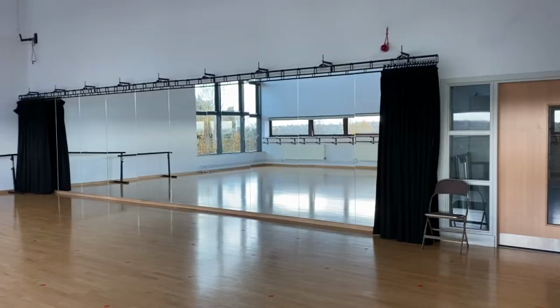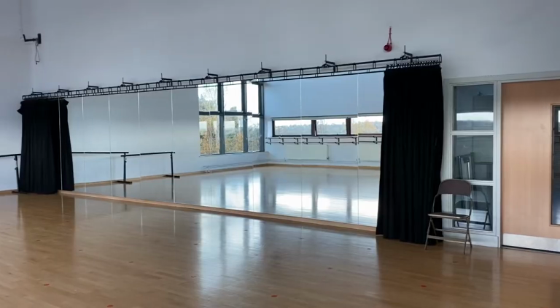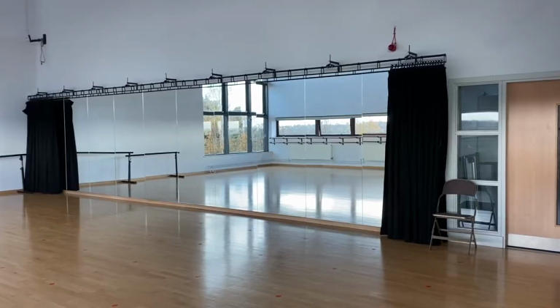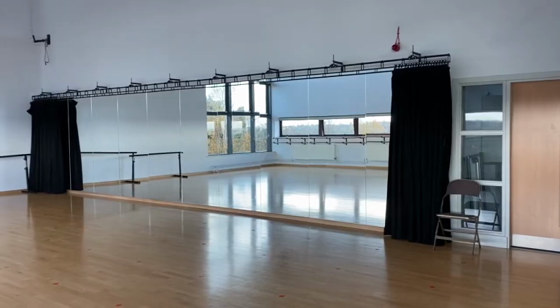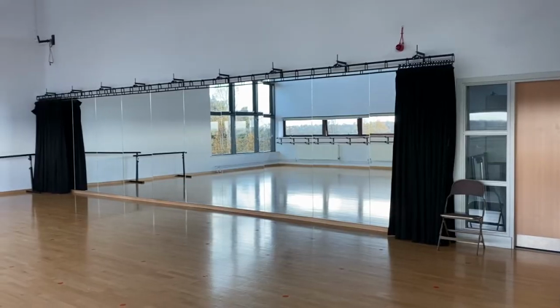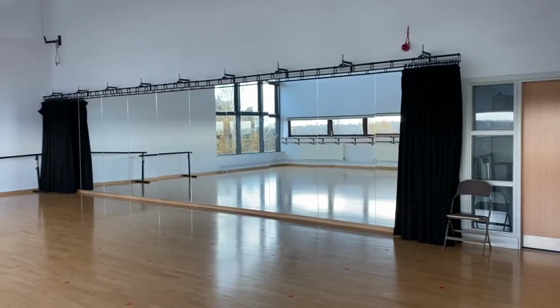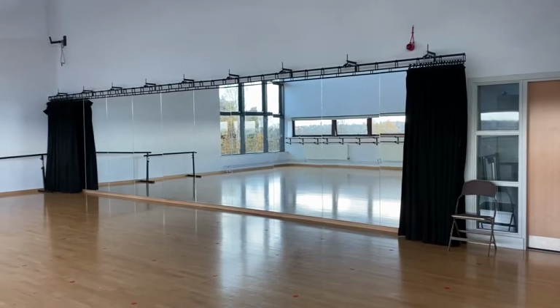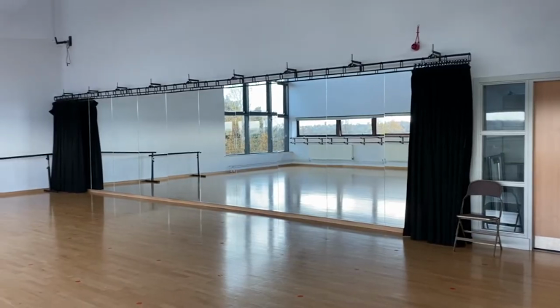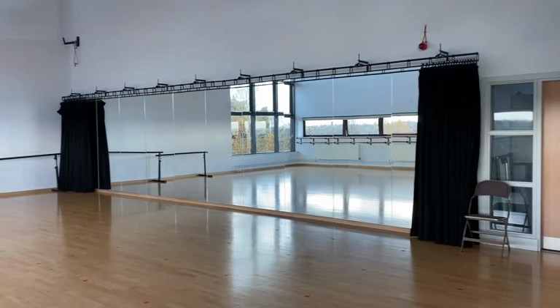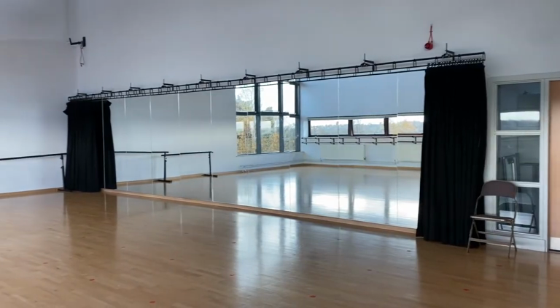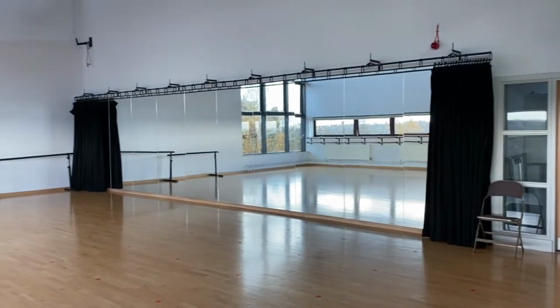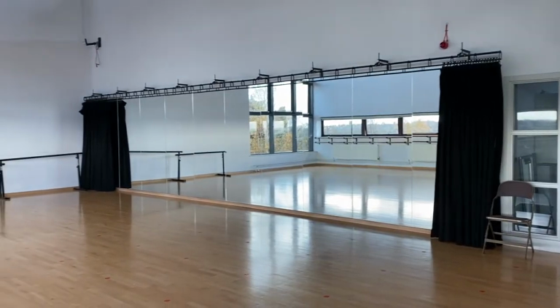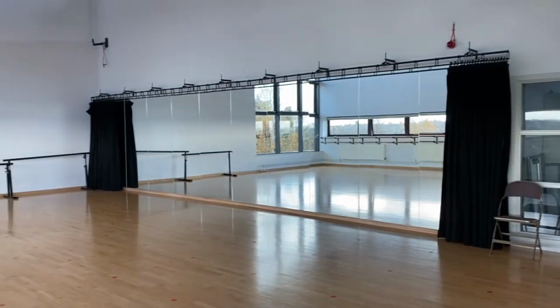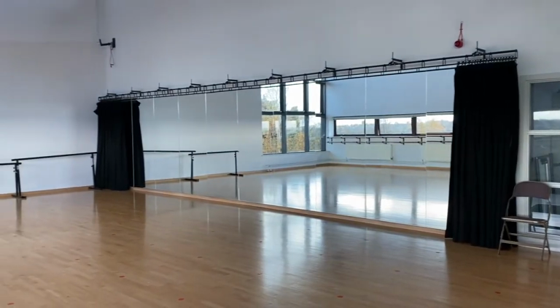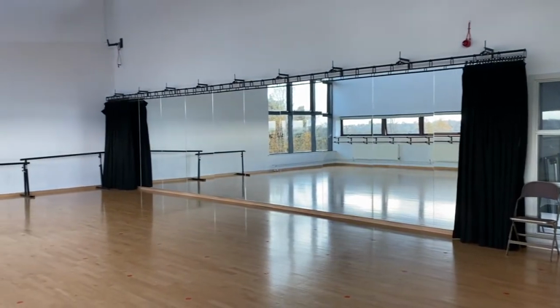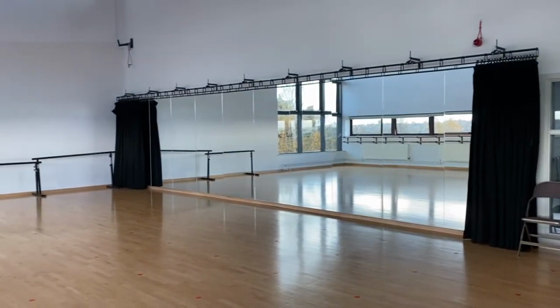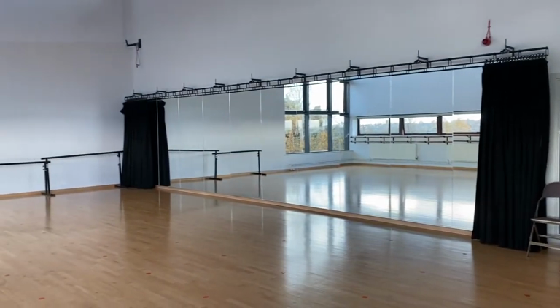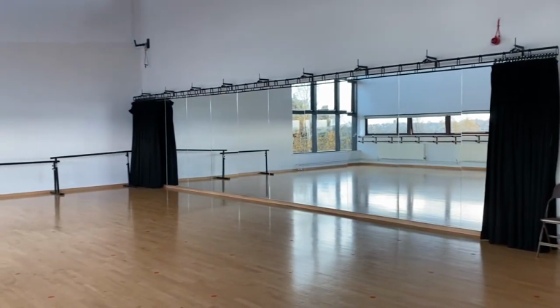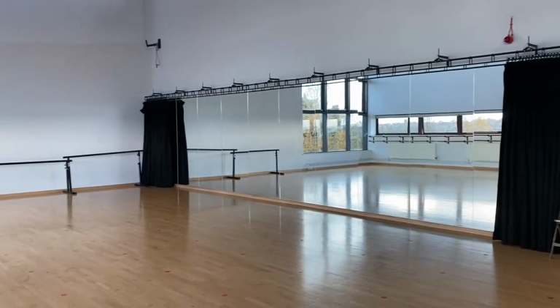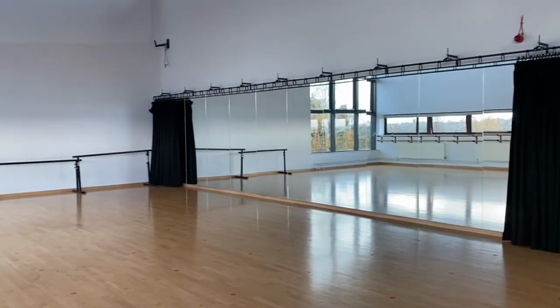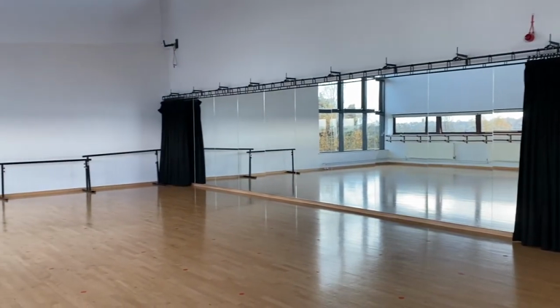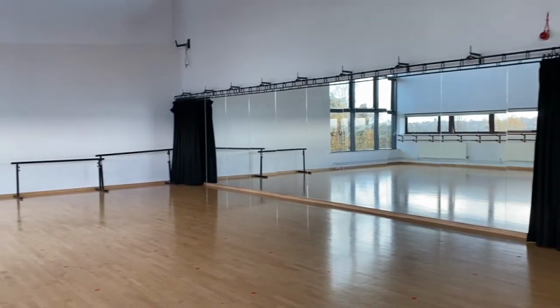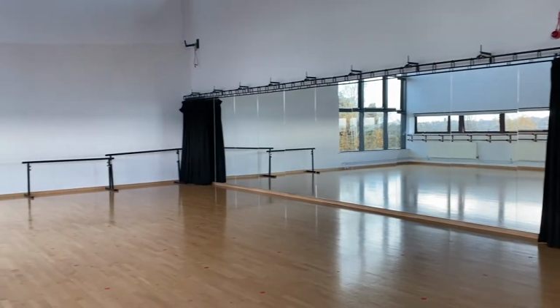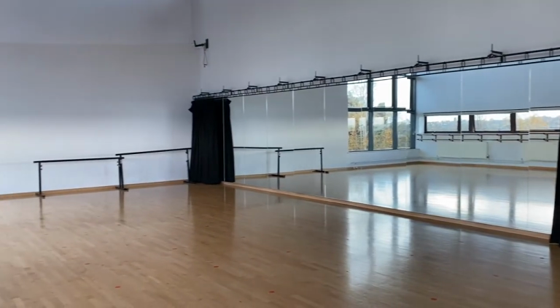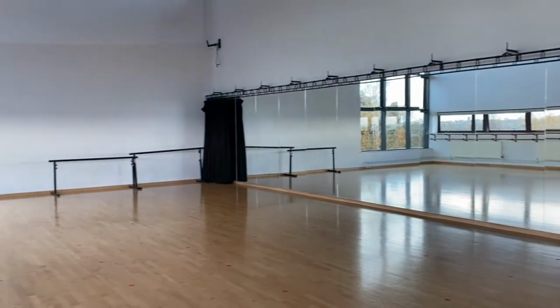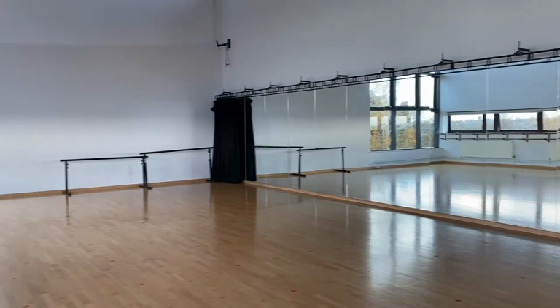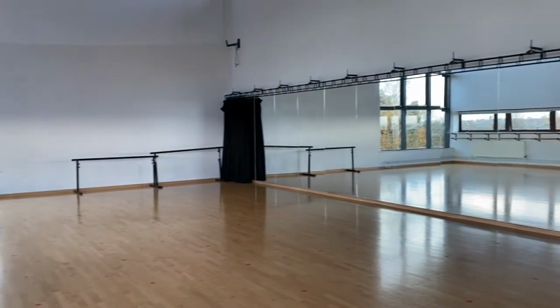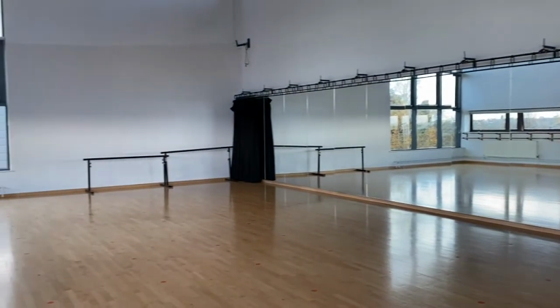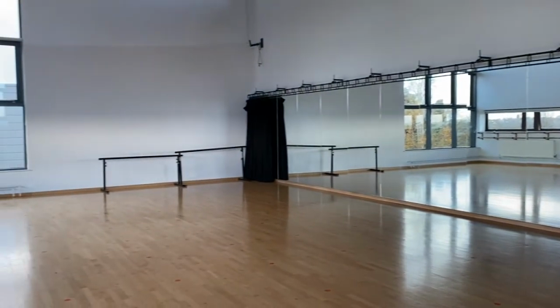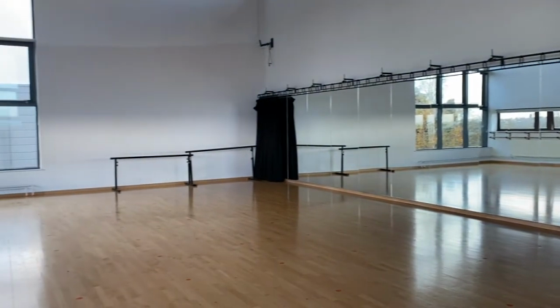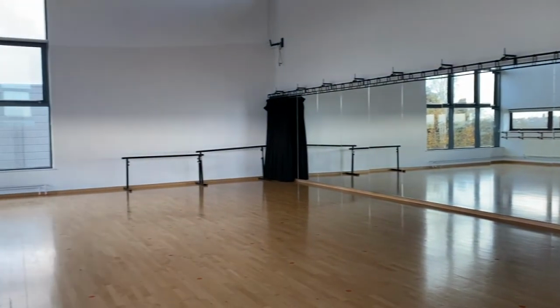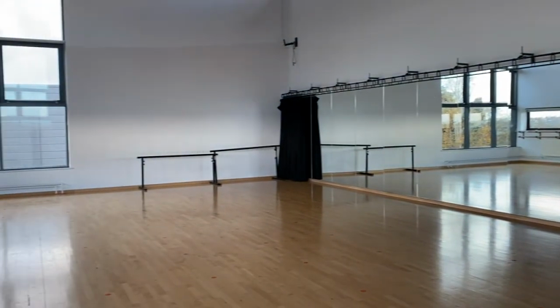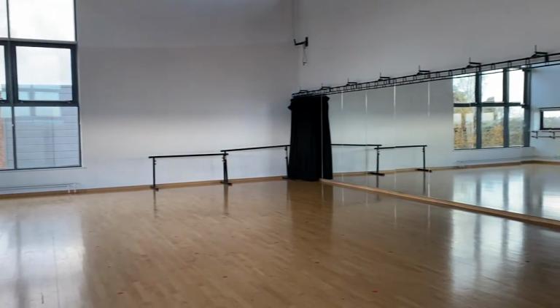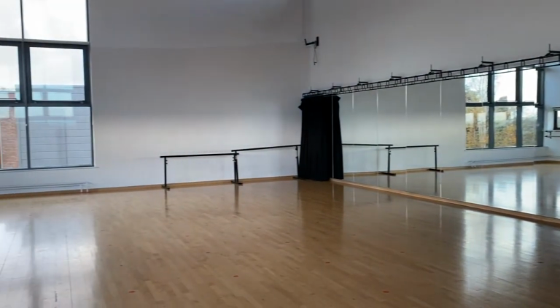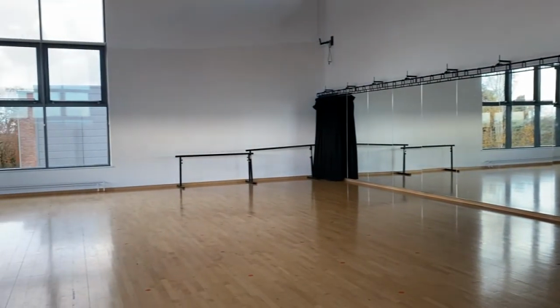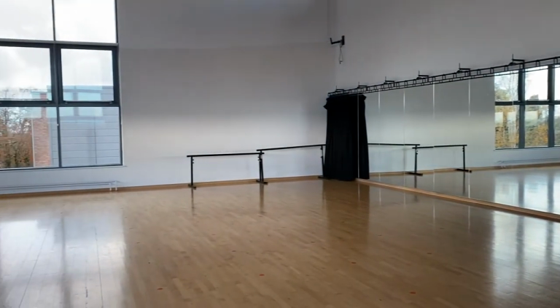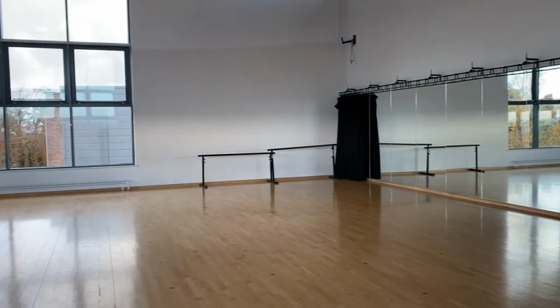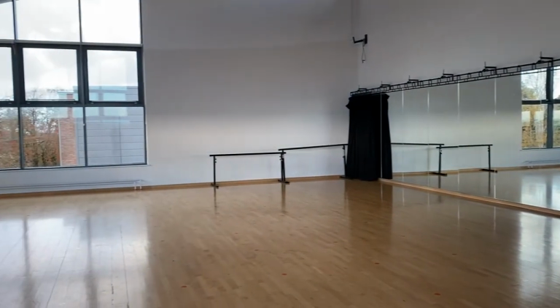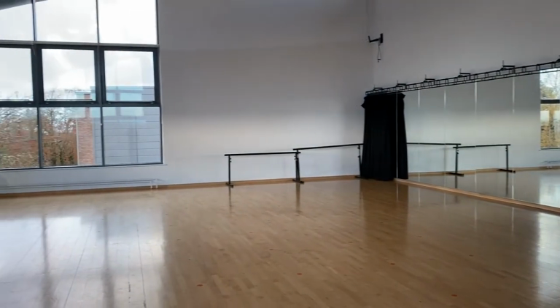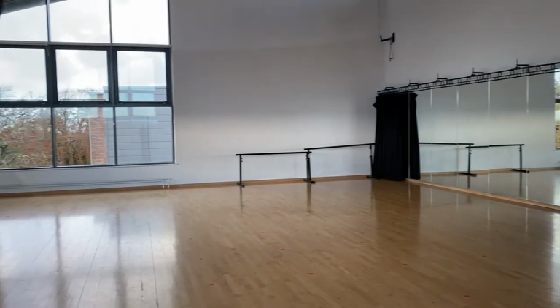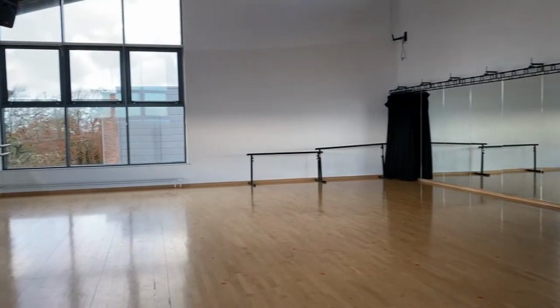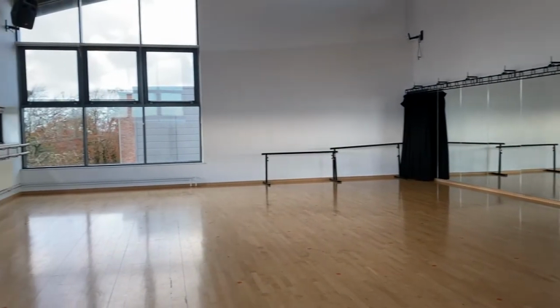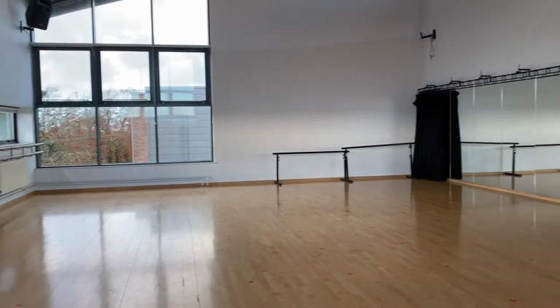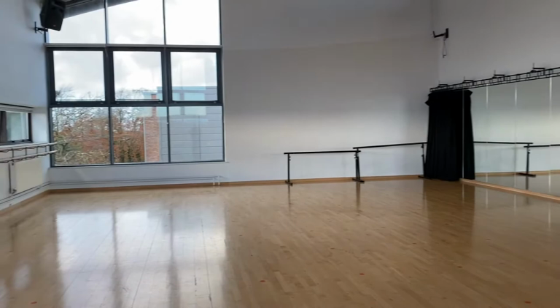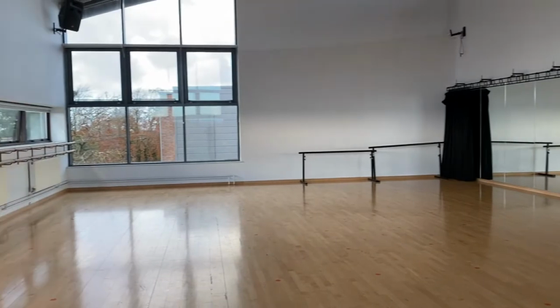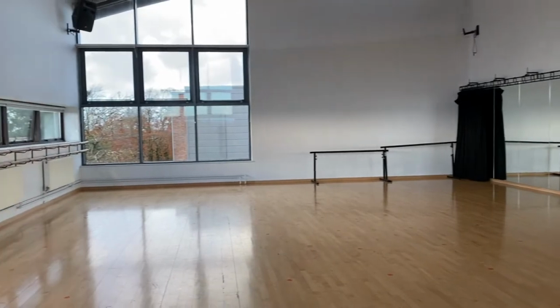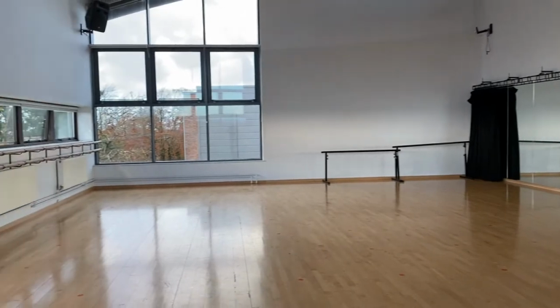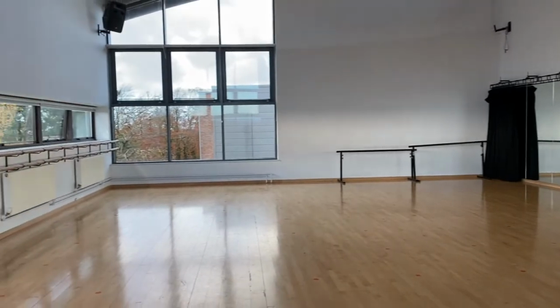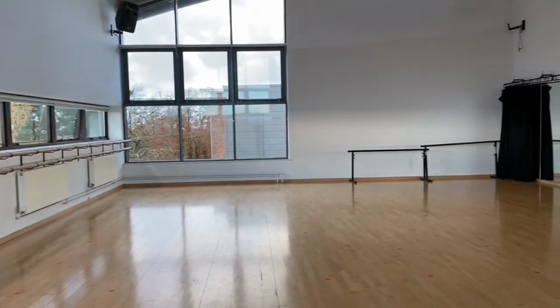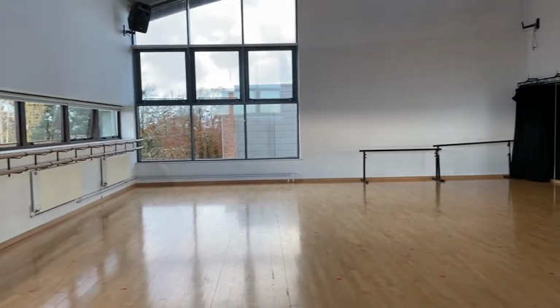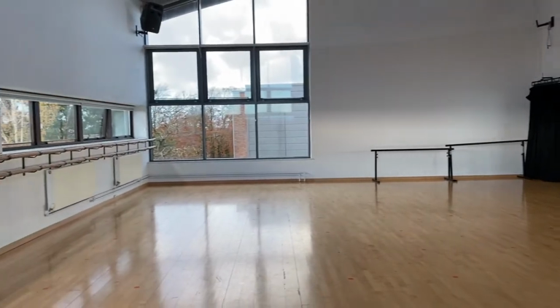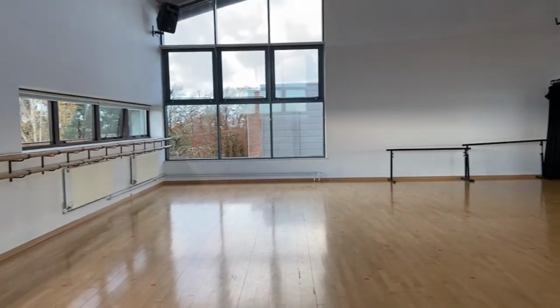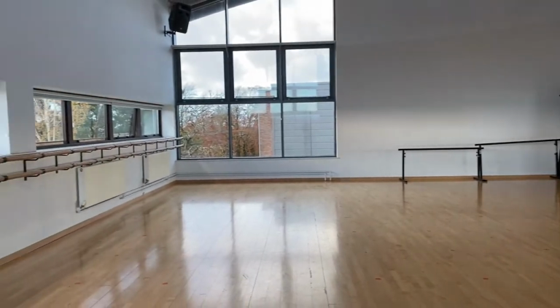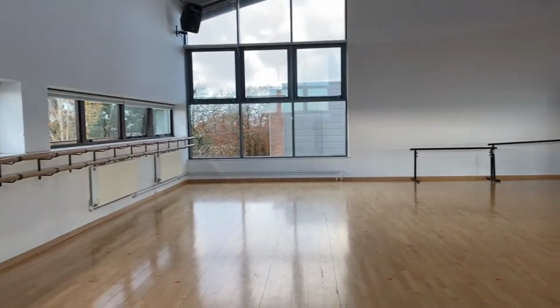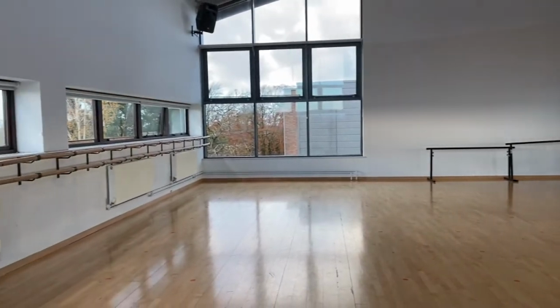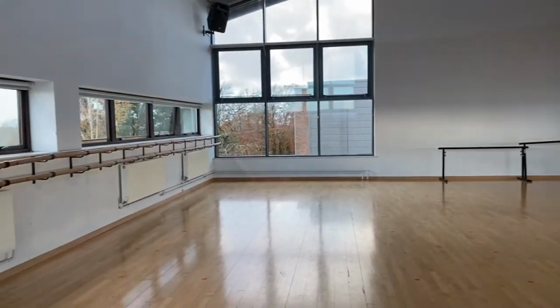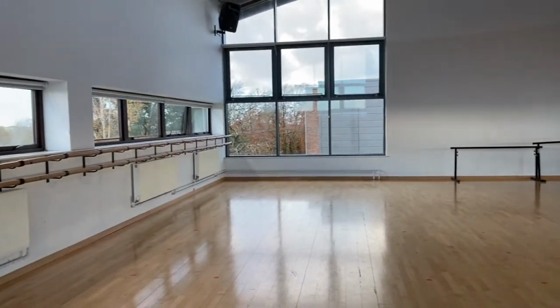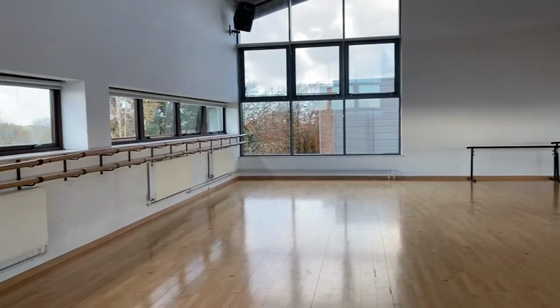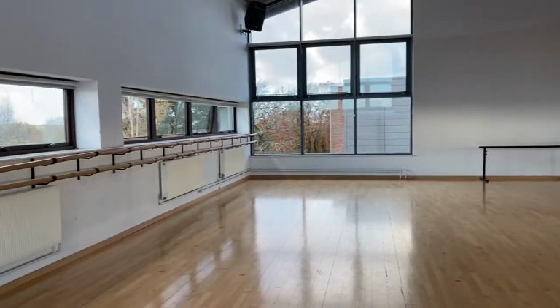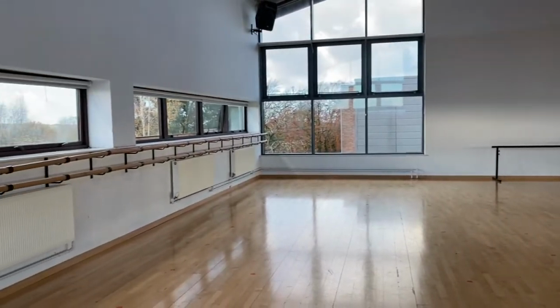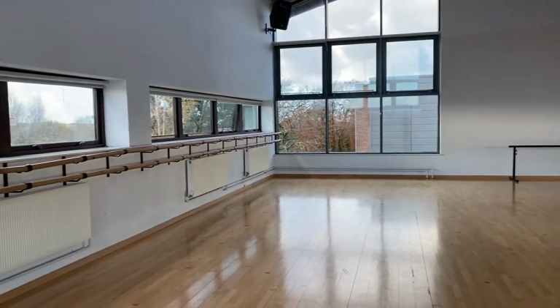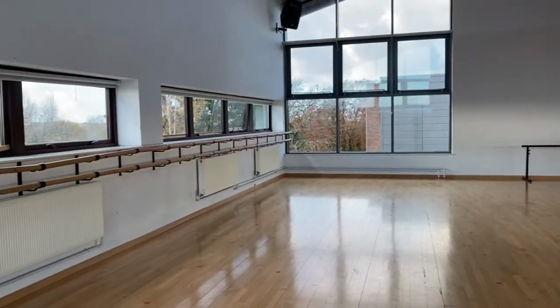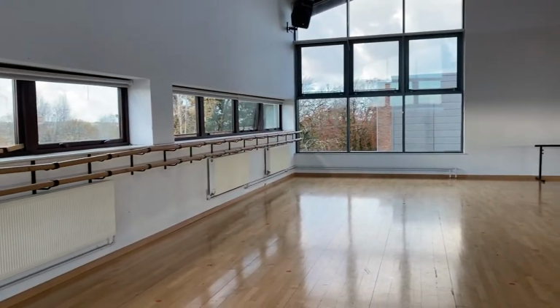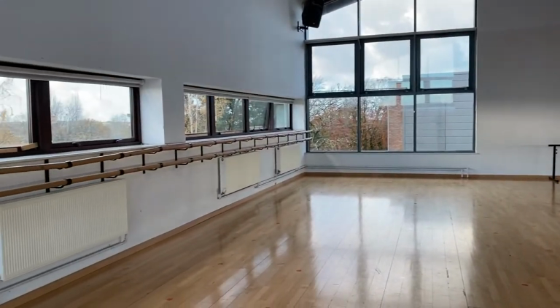There's also lots of dance studios, including ones with sprung floors and lots of practice rooms available for independent practice.